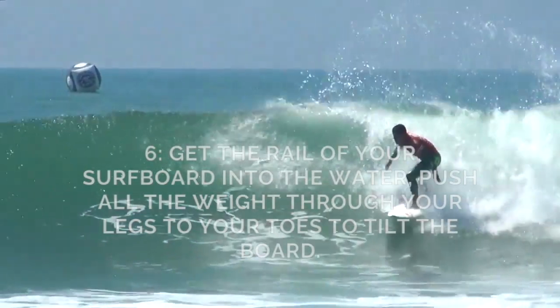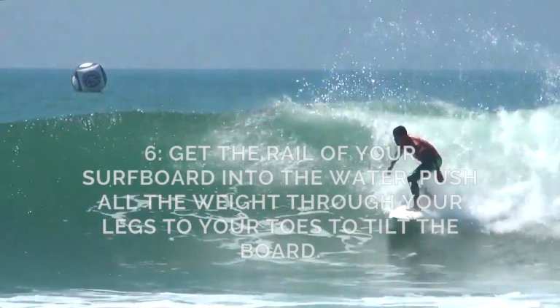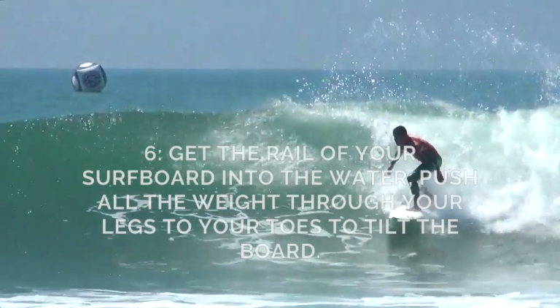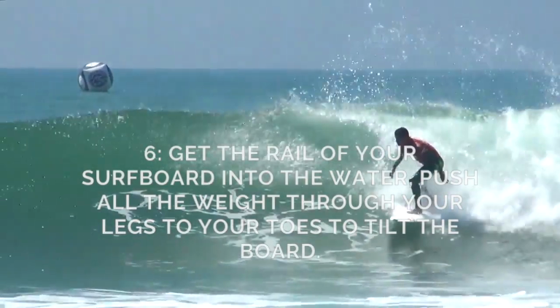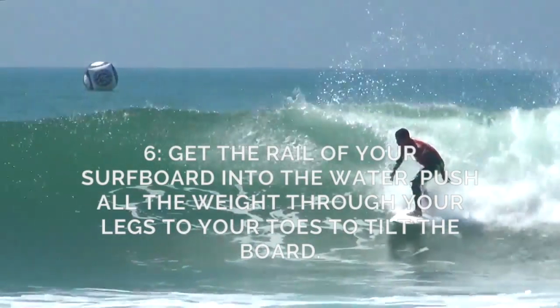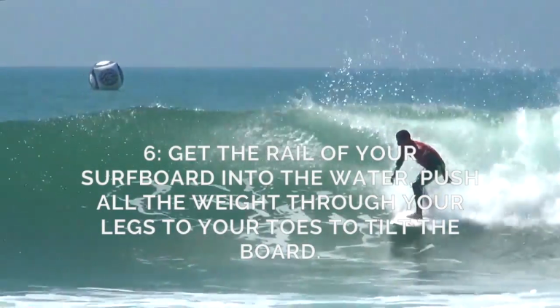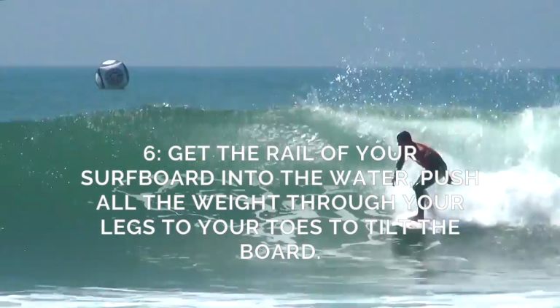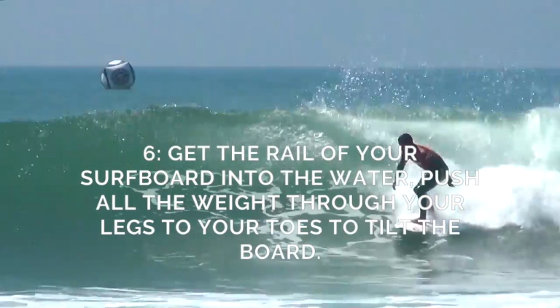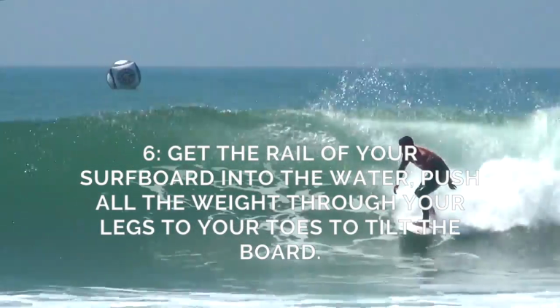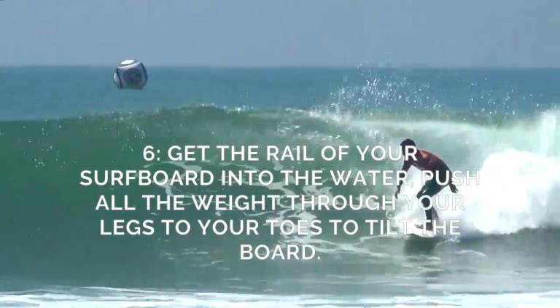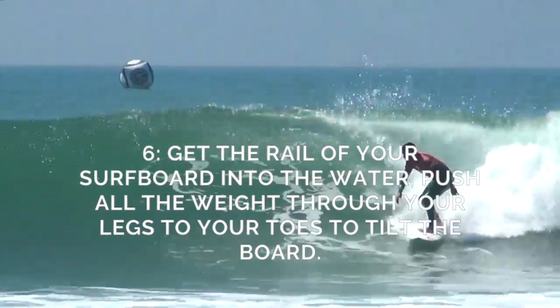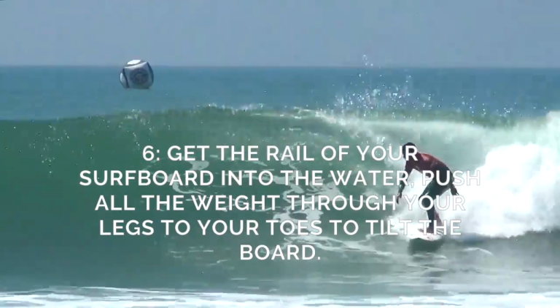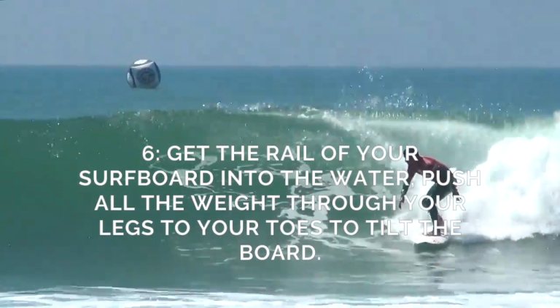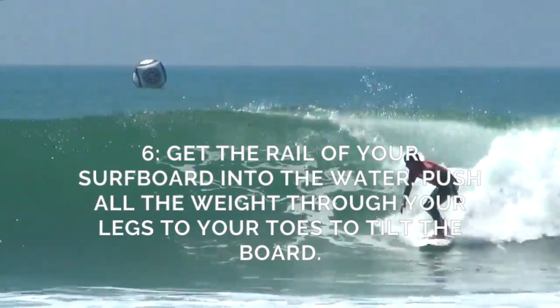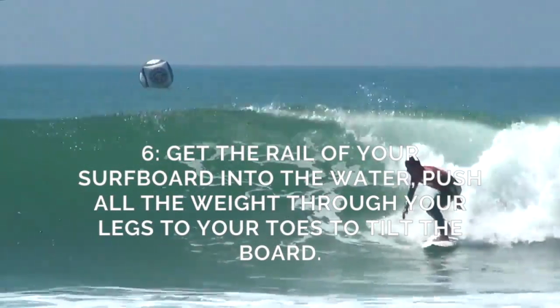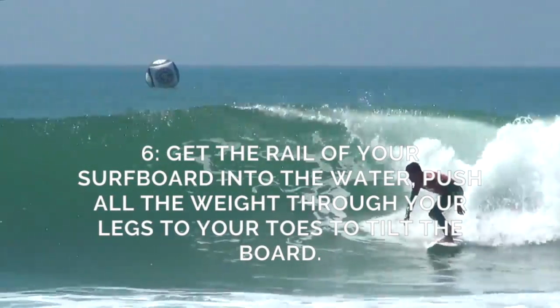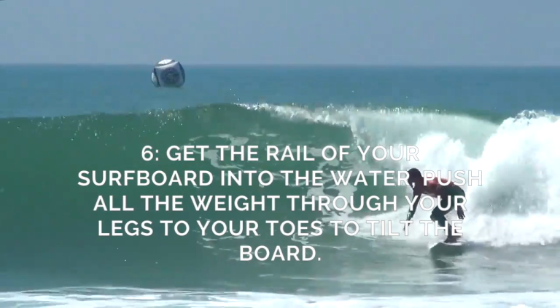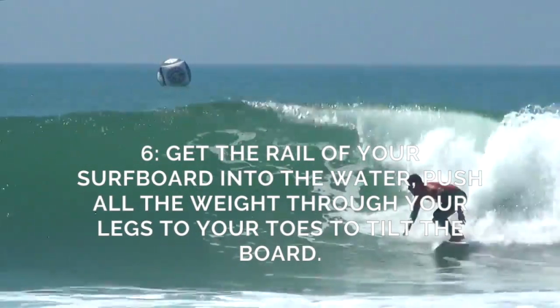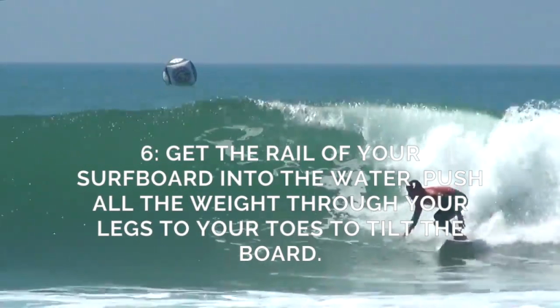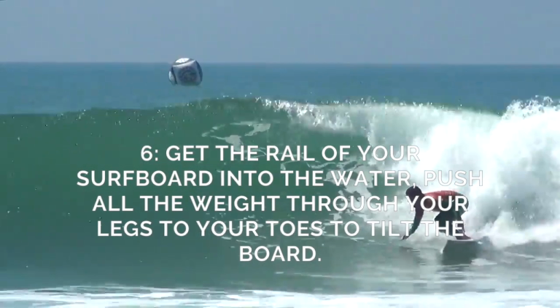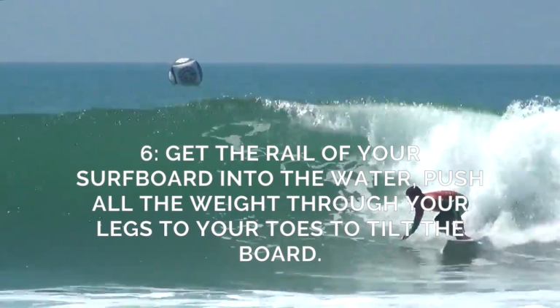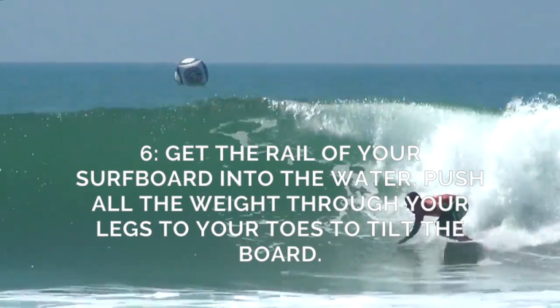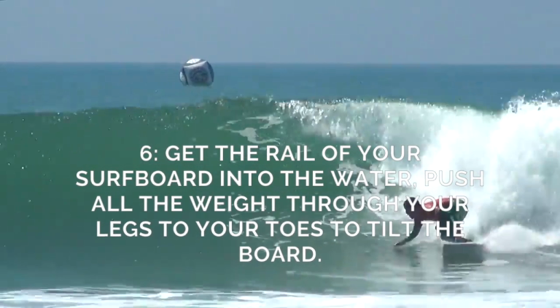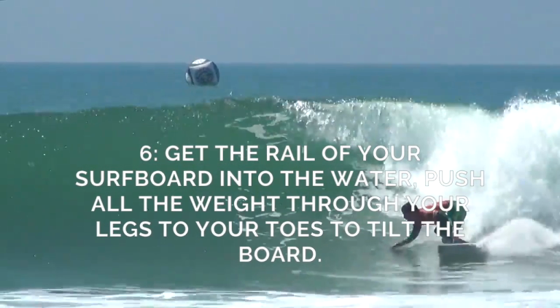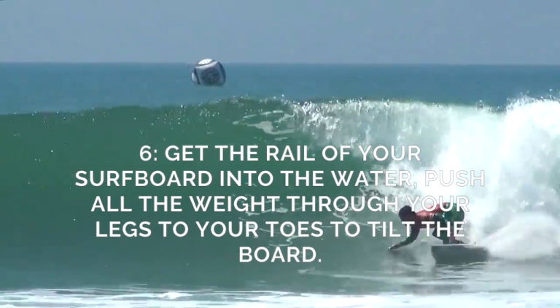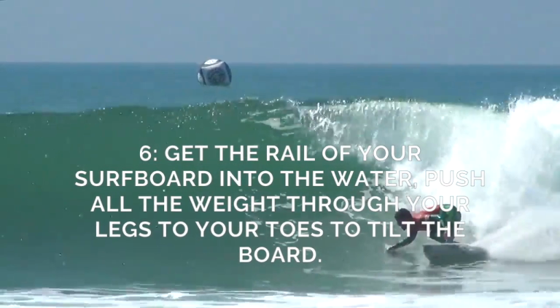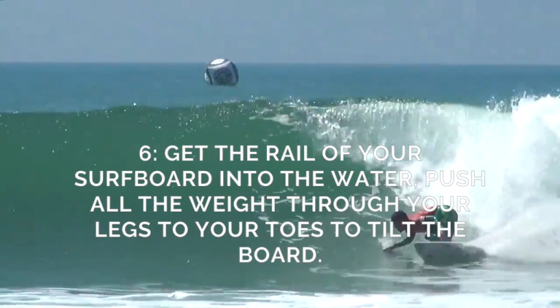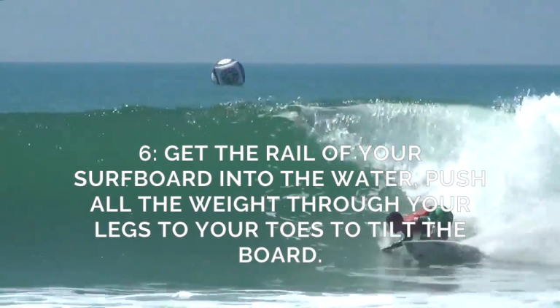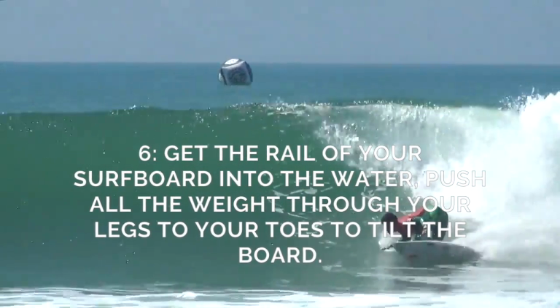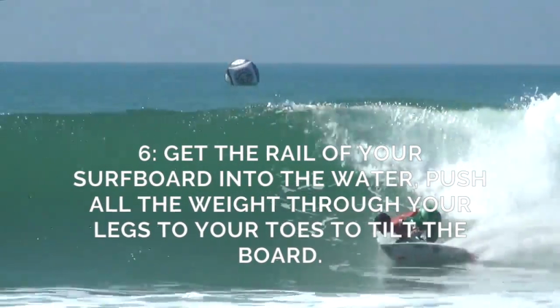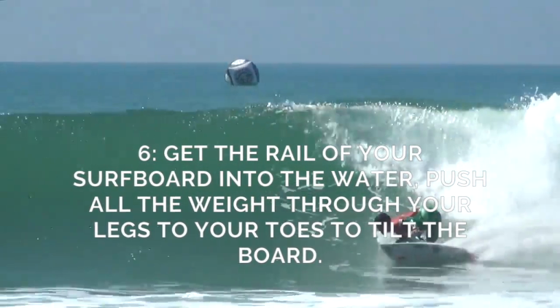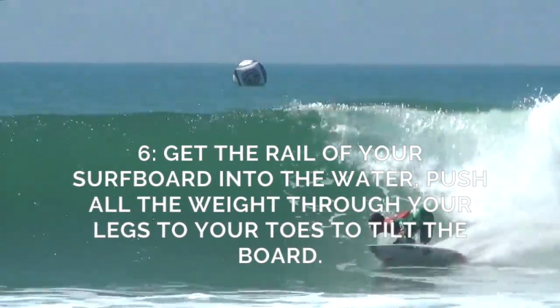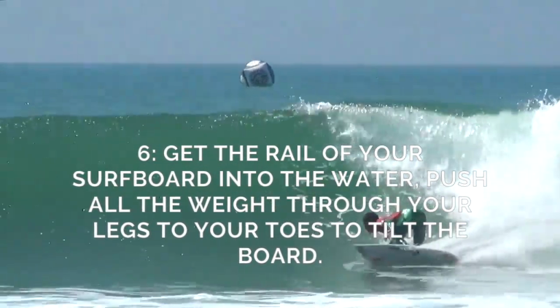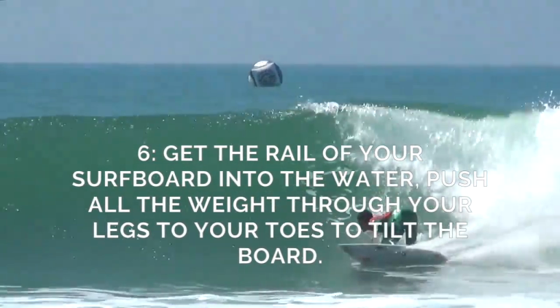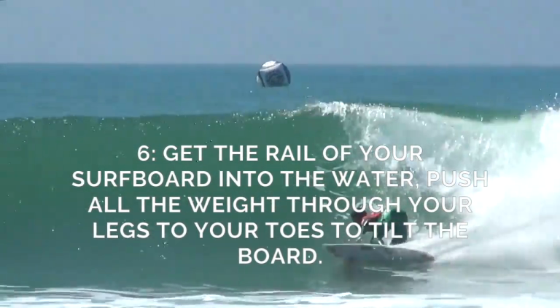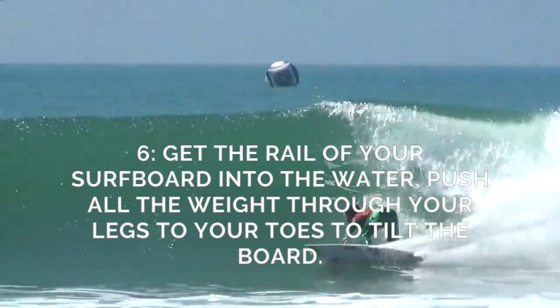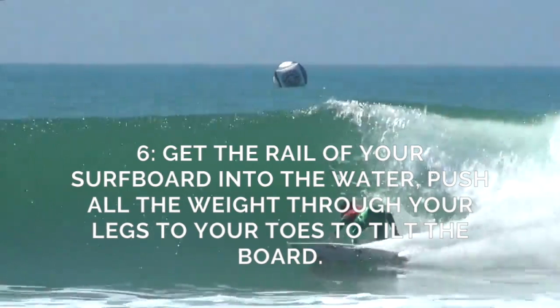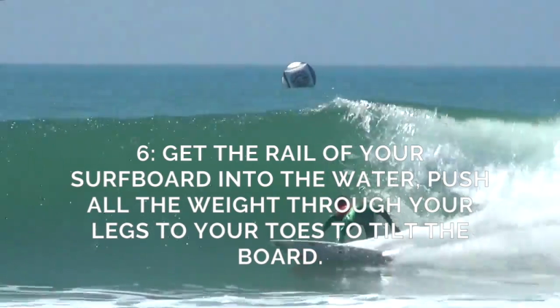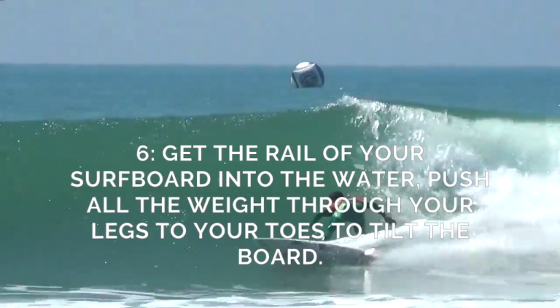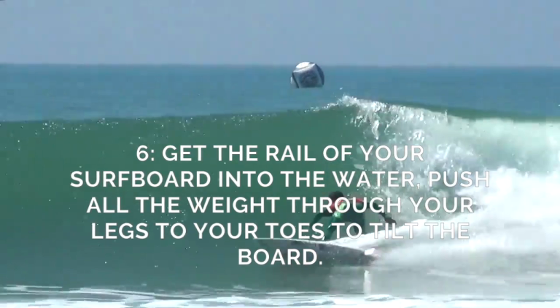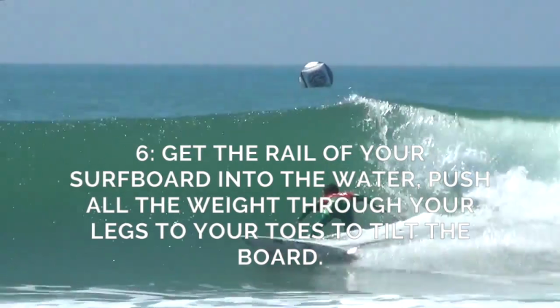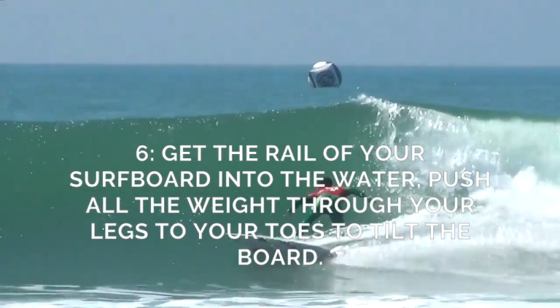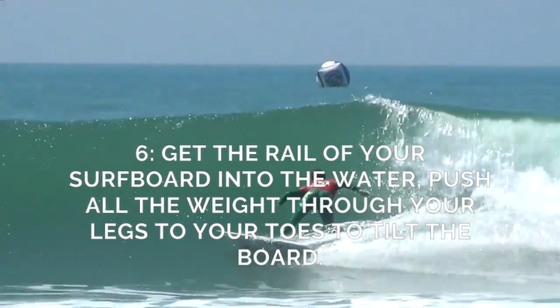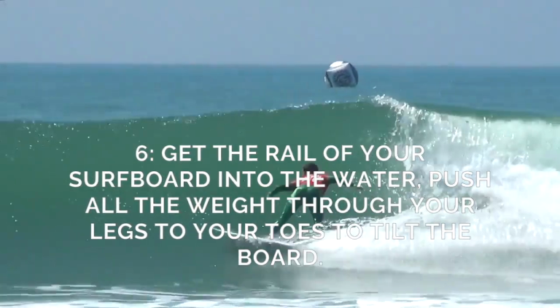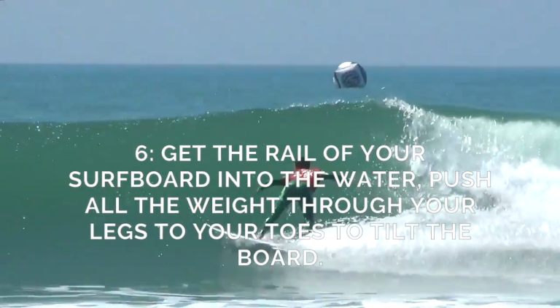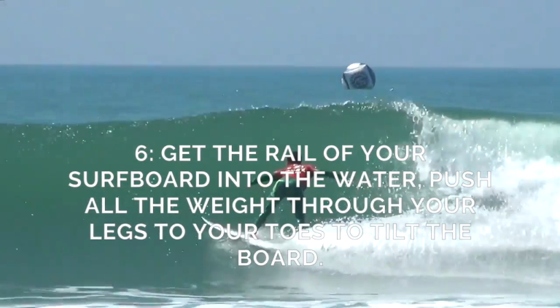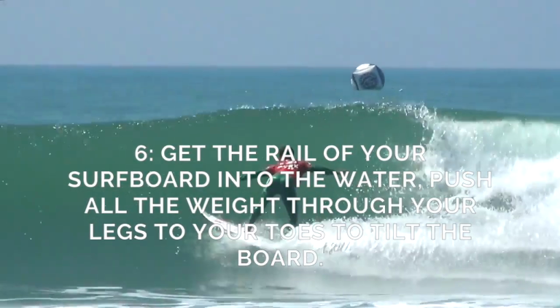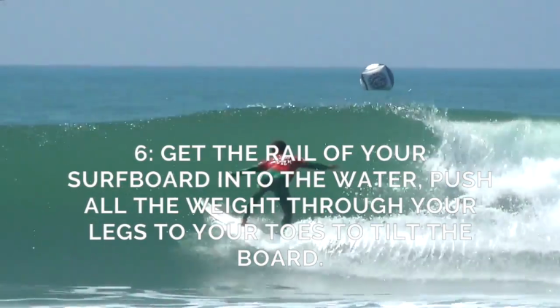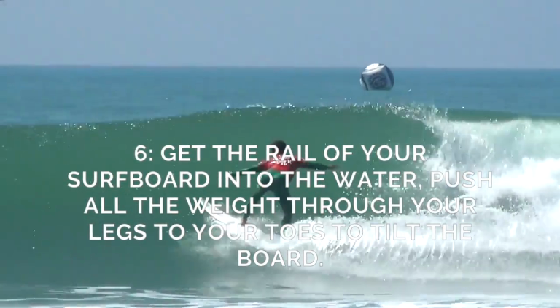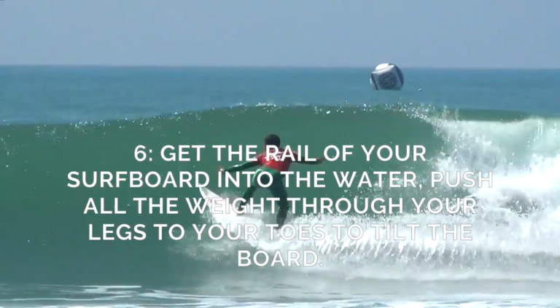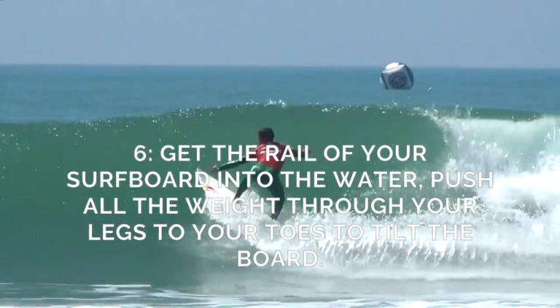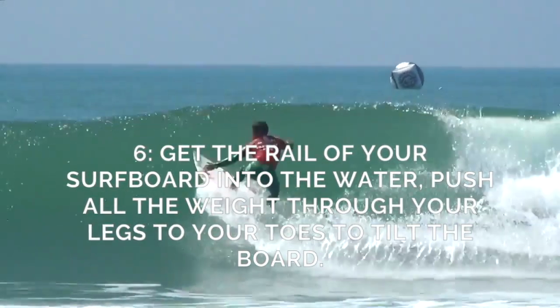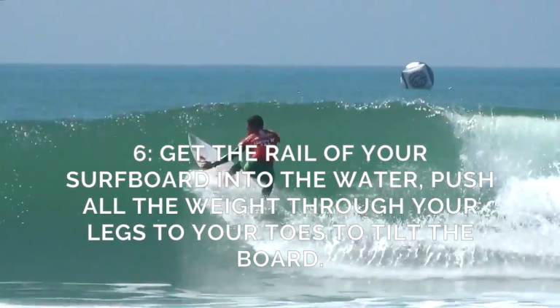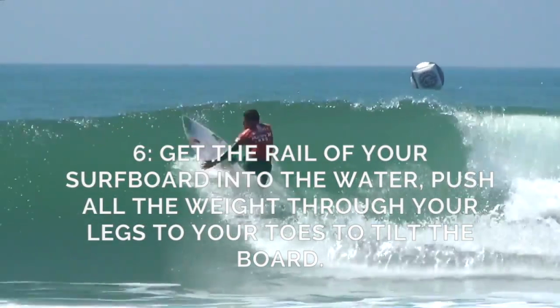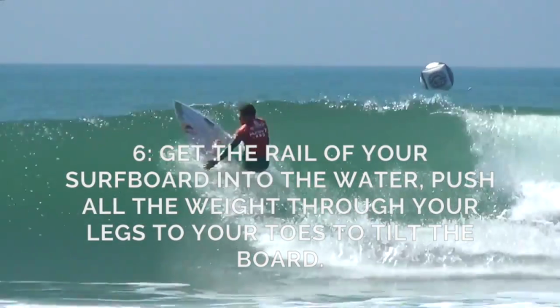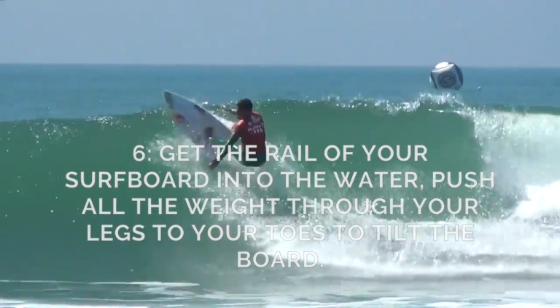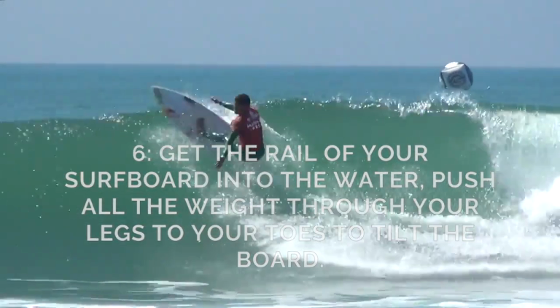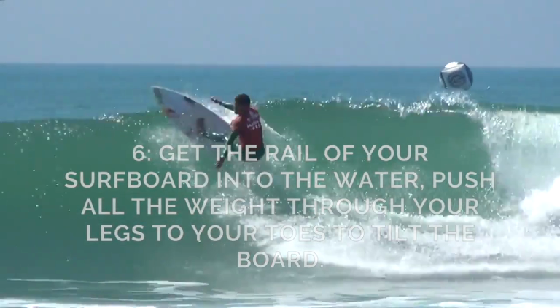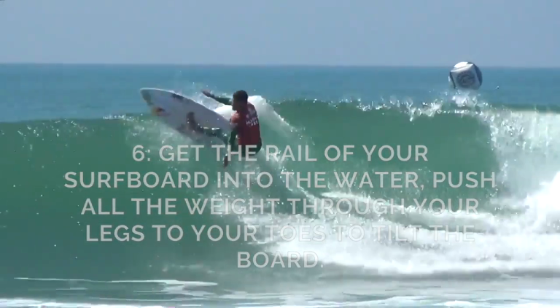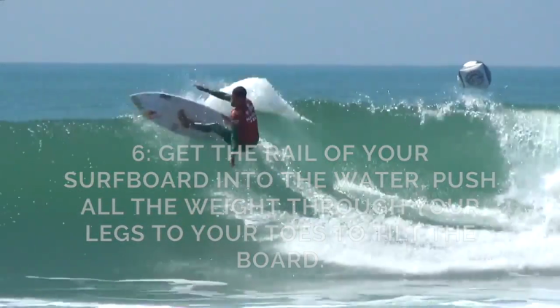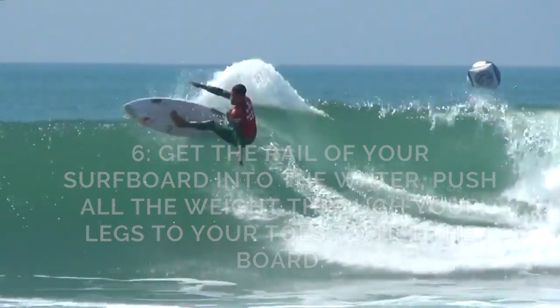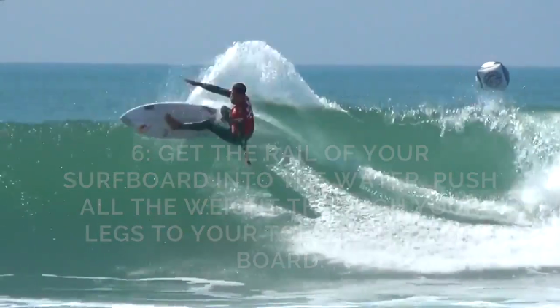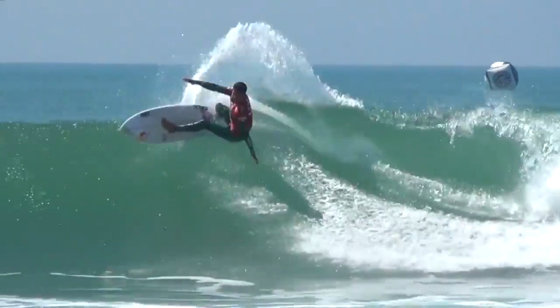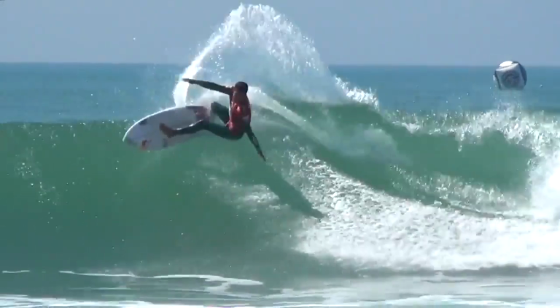Number six: get the rail of your surfboard into the water. Push all the way through your legs to your toes to tilt the board.